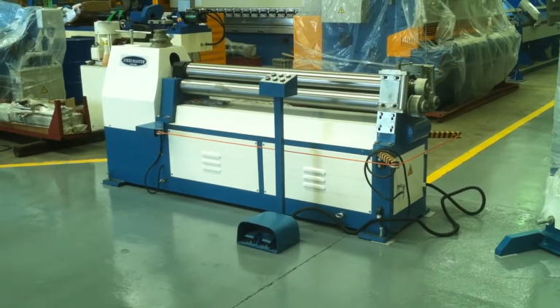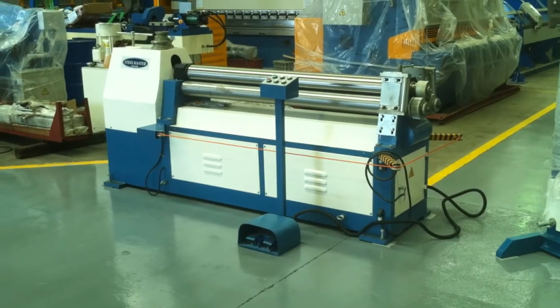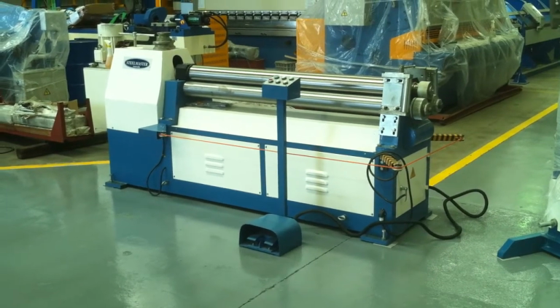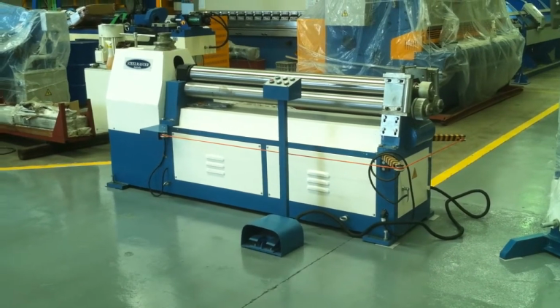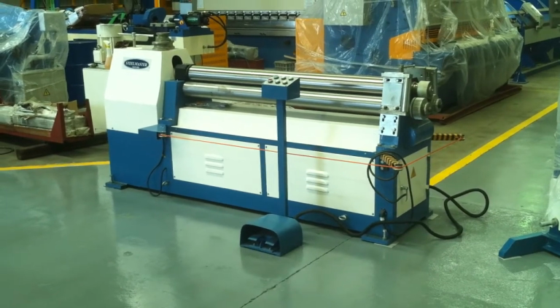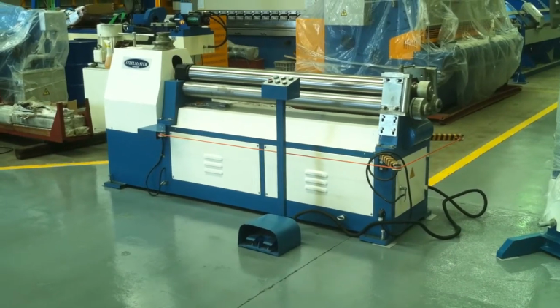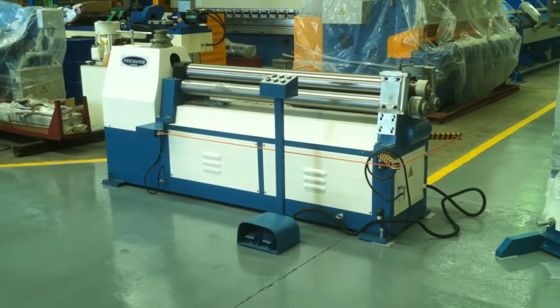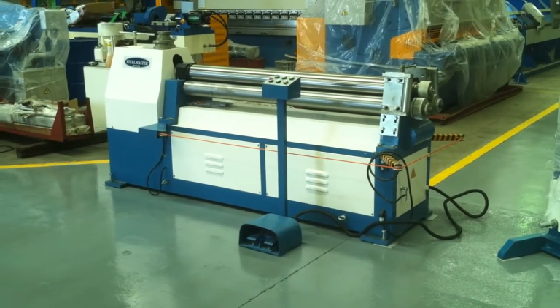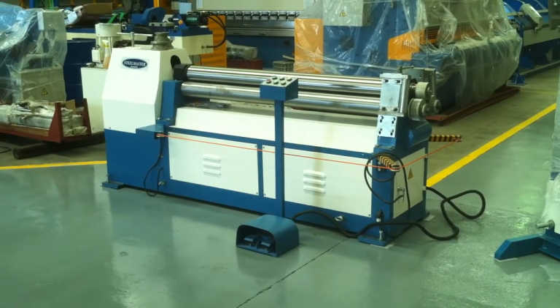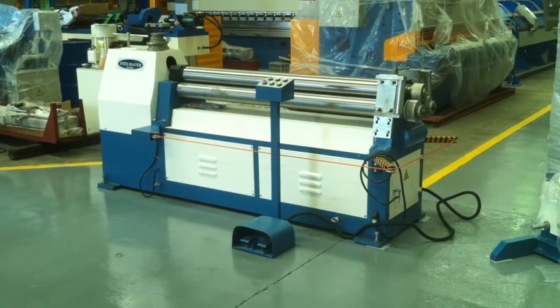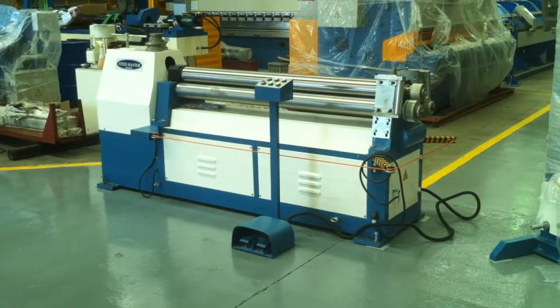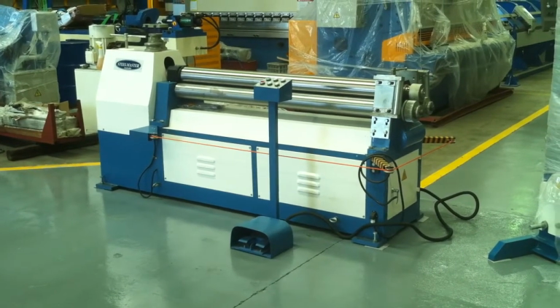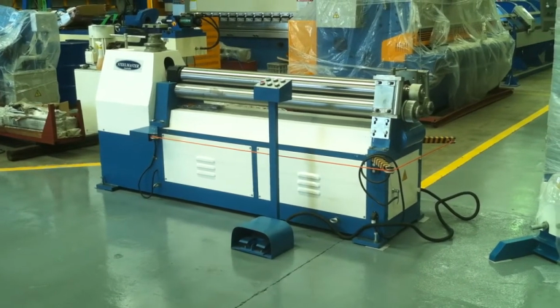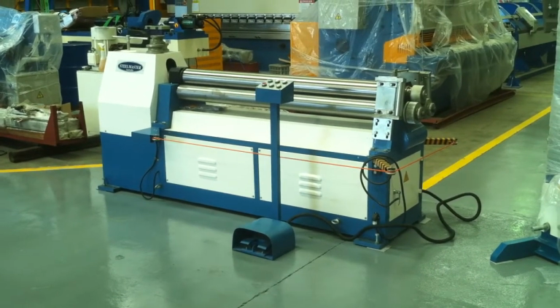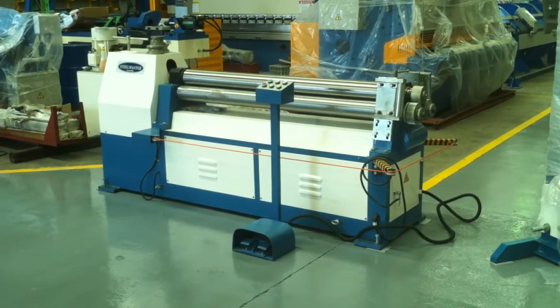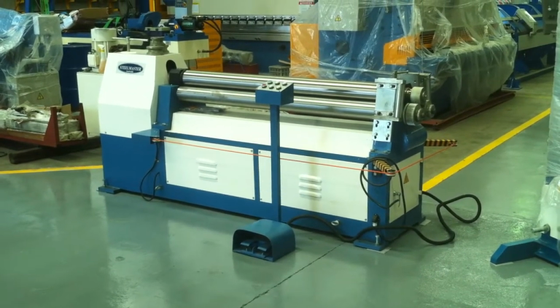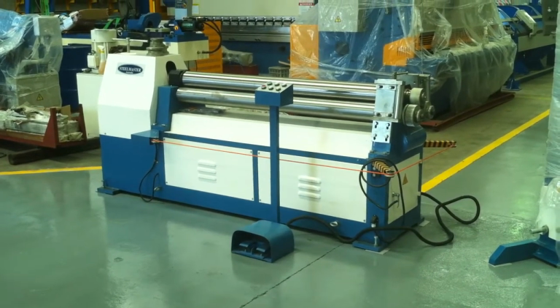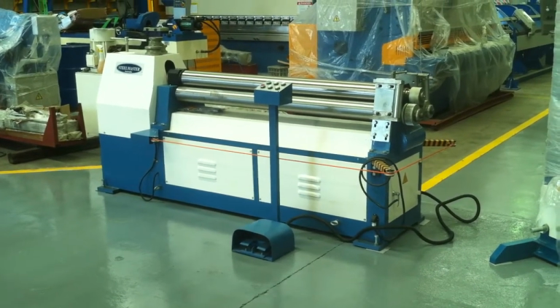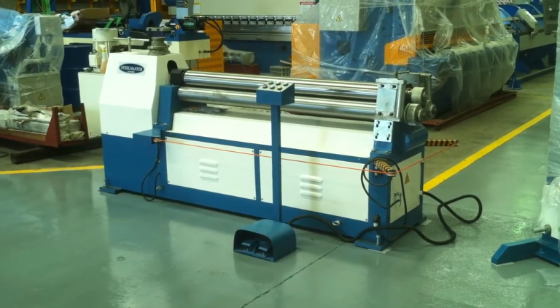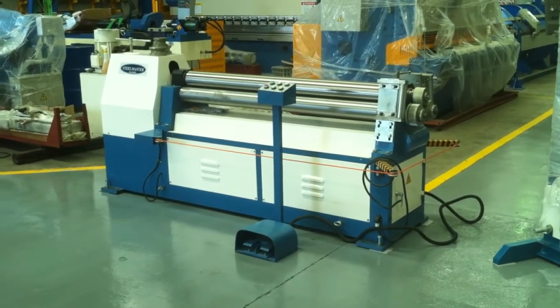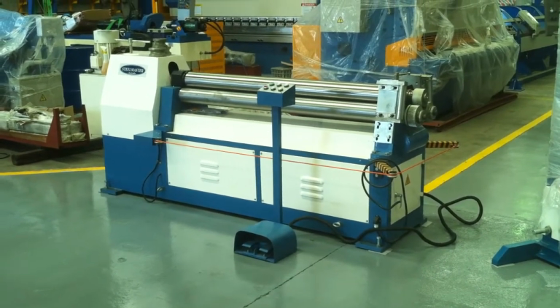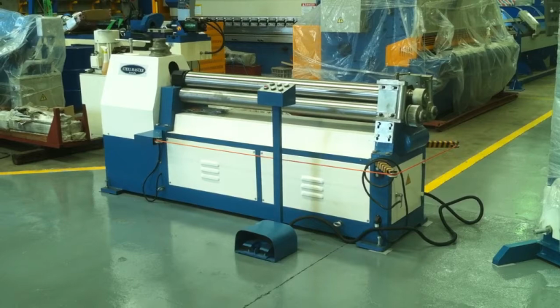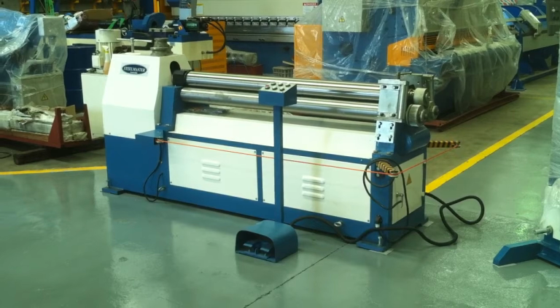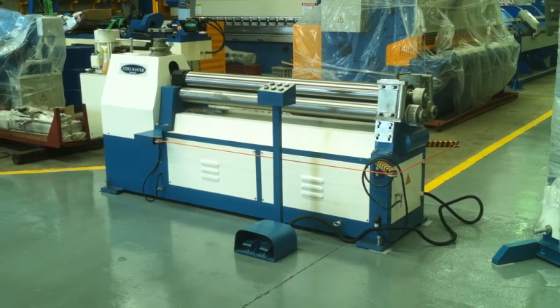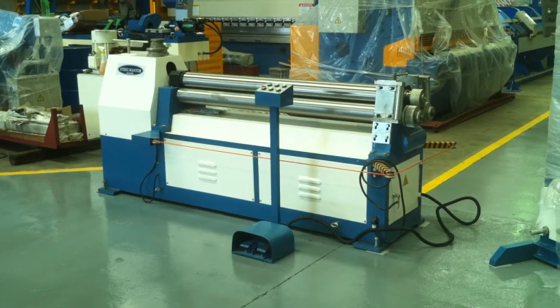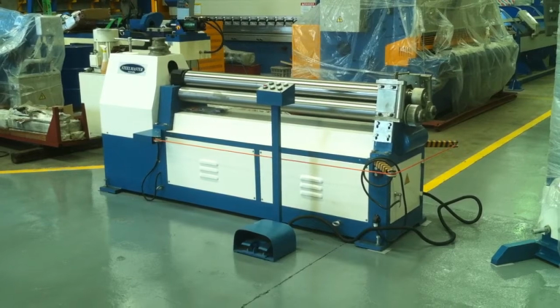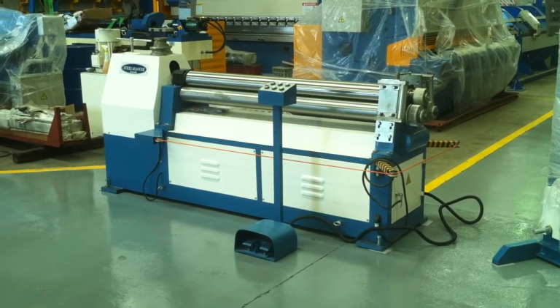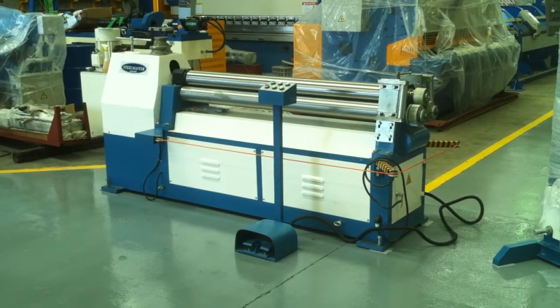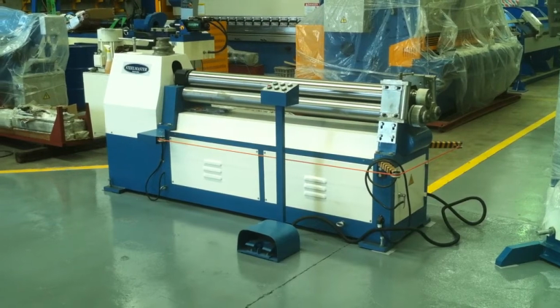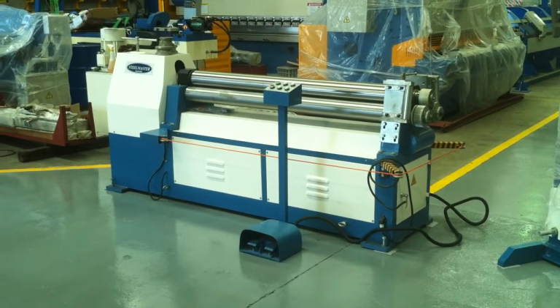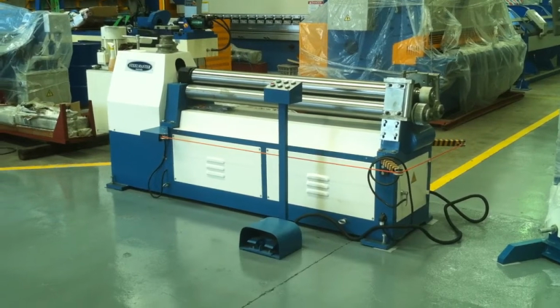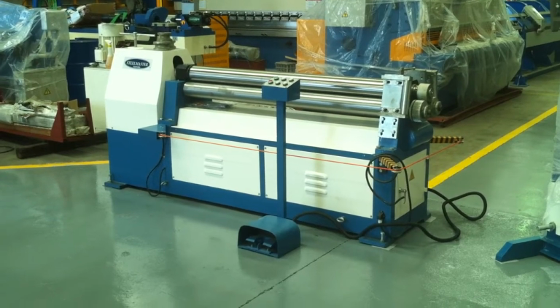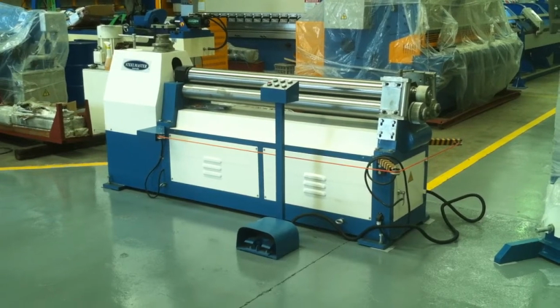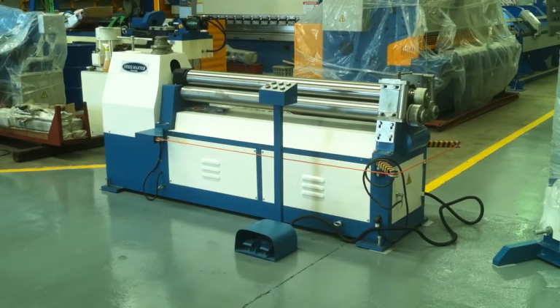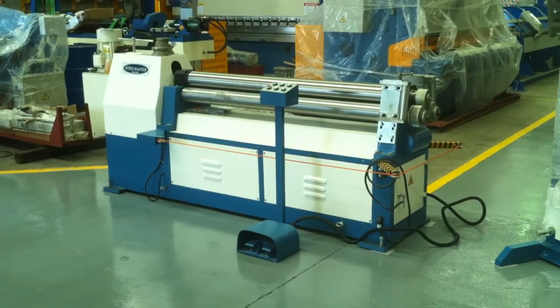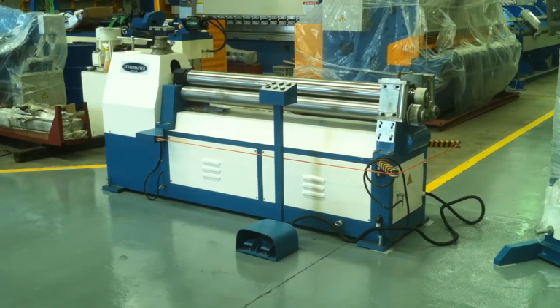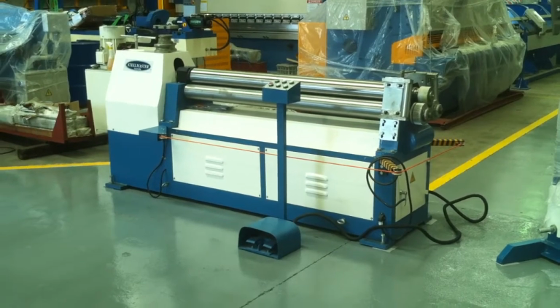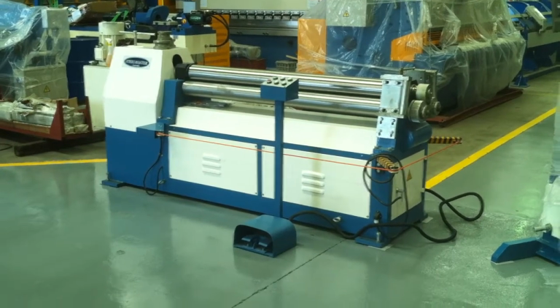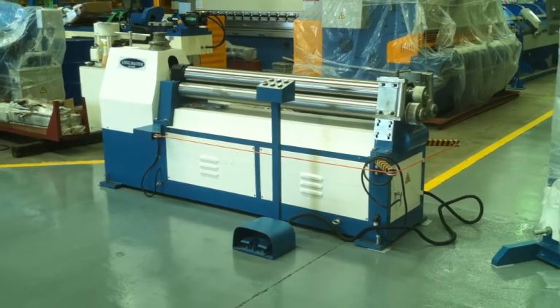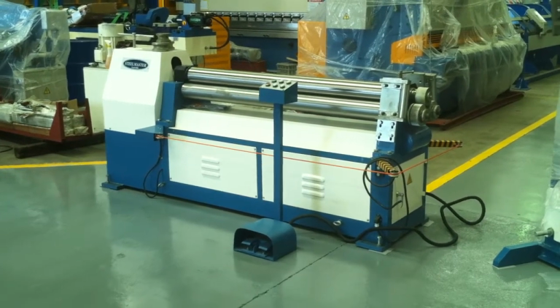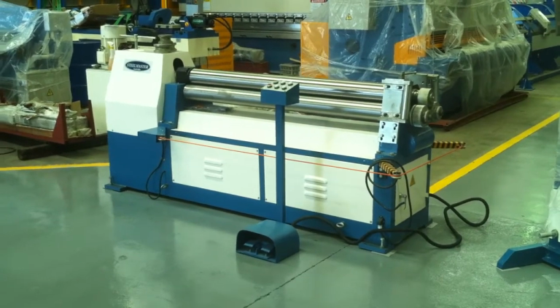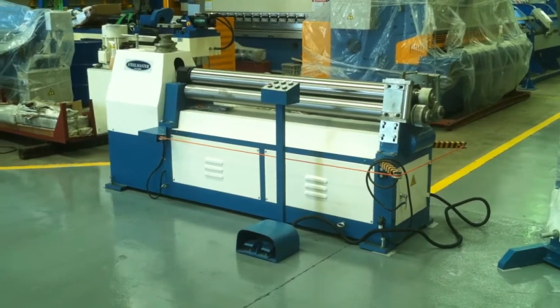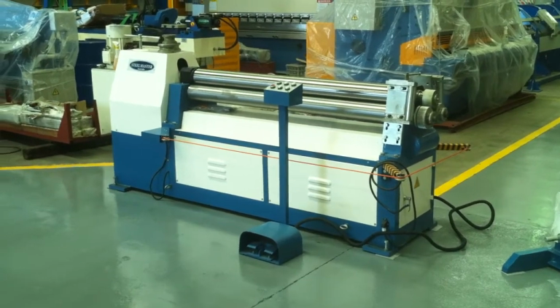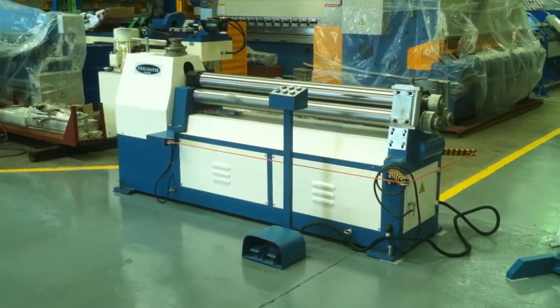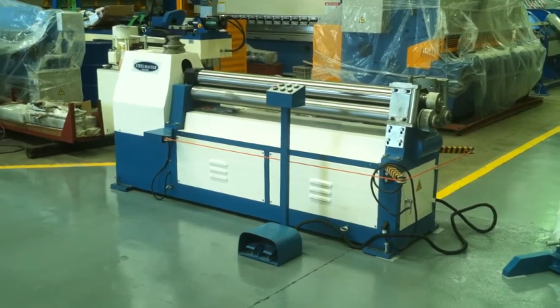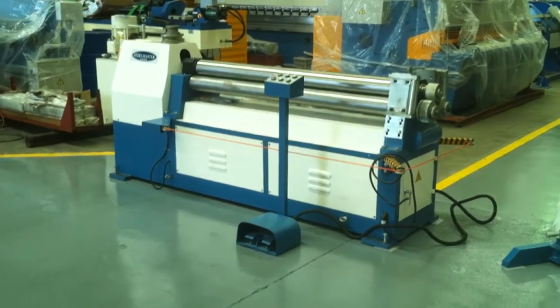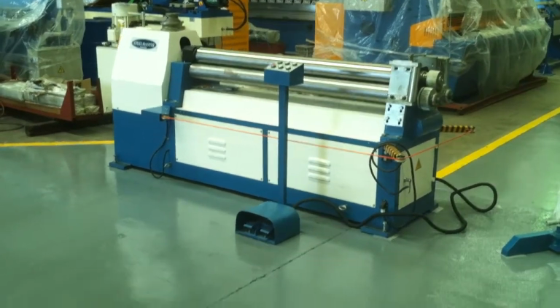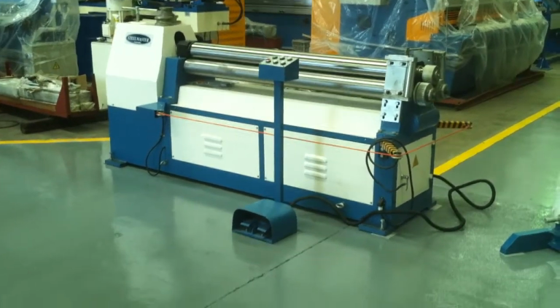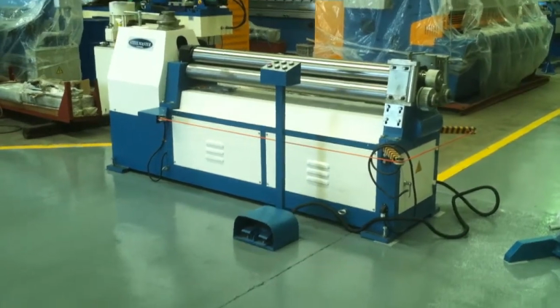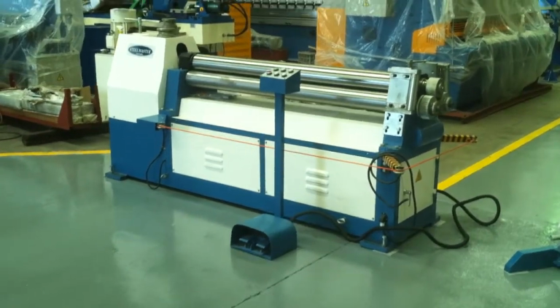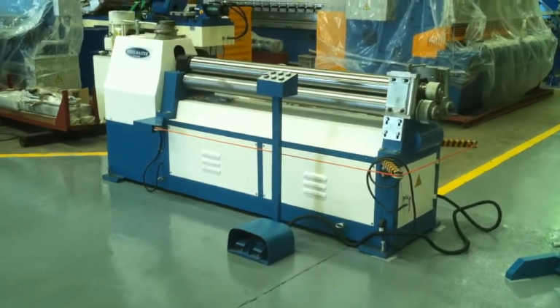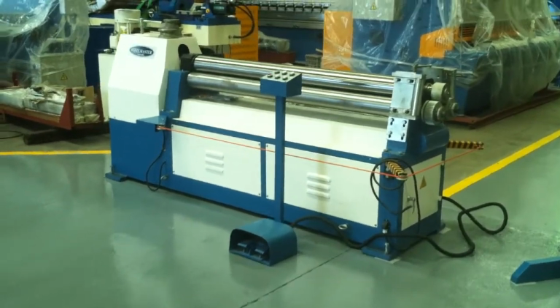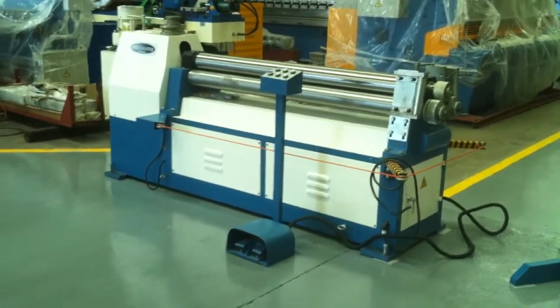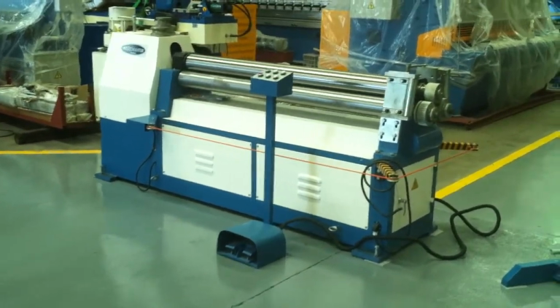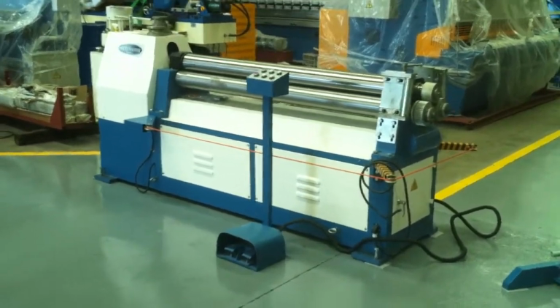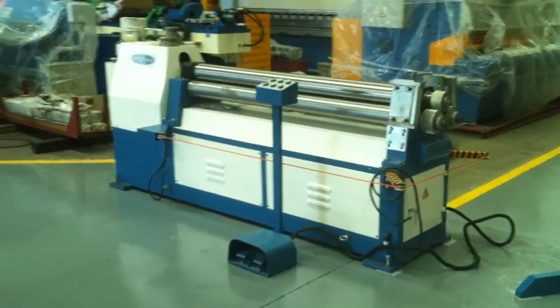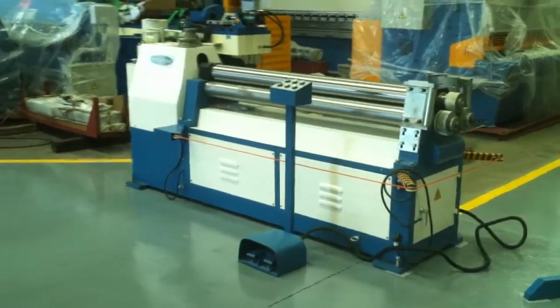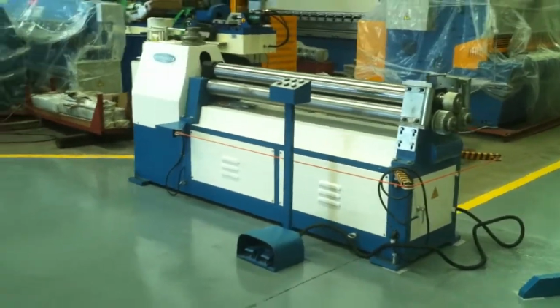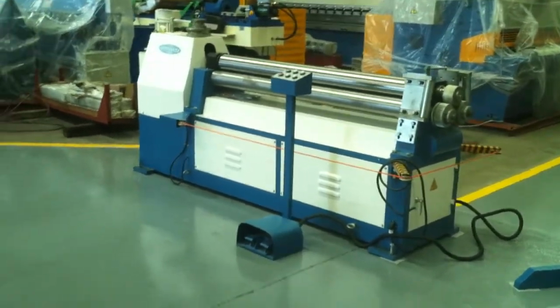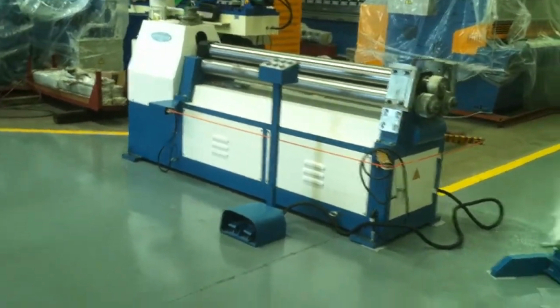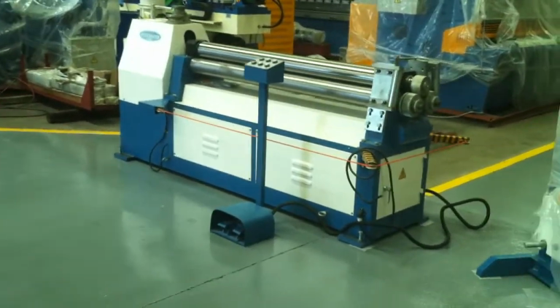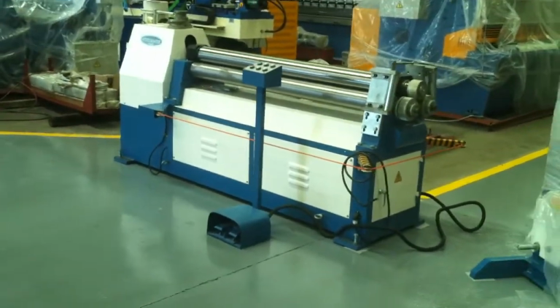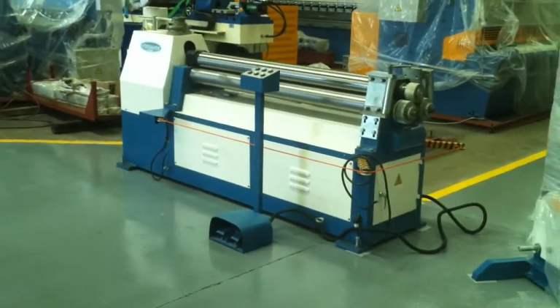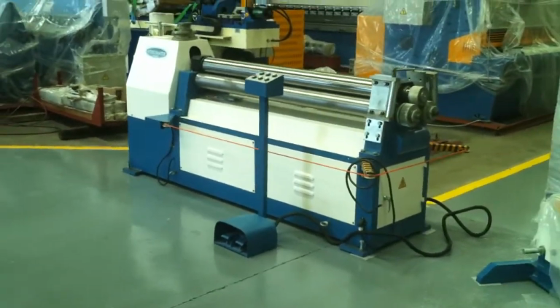We also offer initial pinch rolls and double pinch rolls for the more intricate curving rollers.